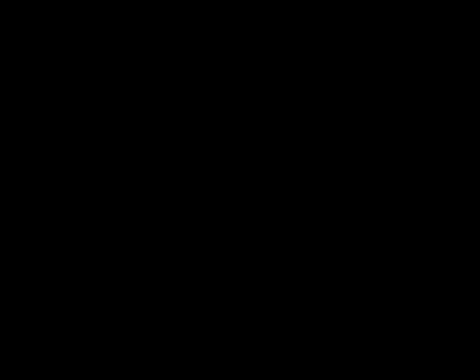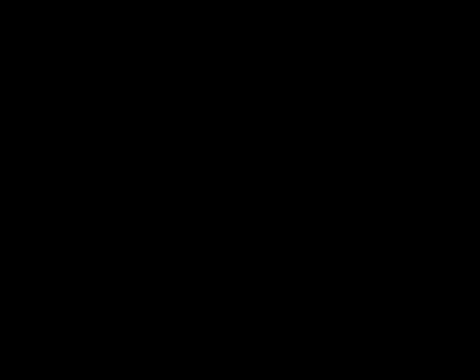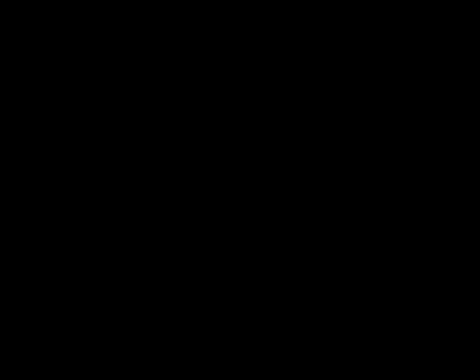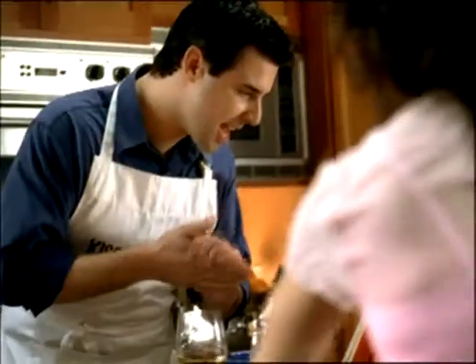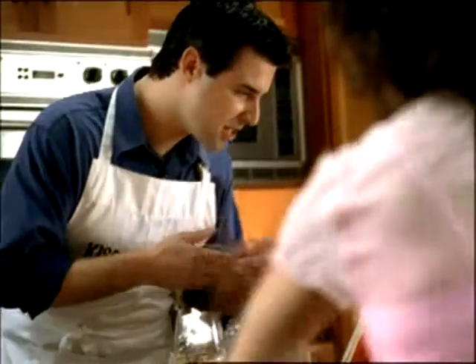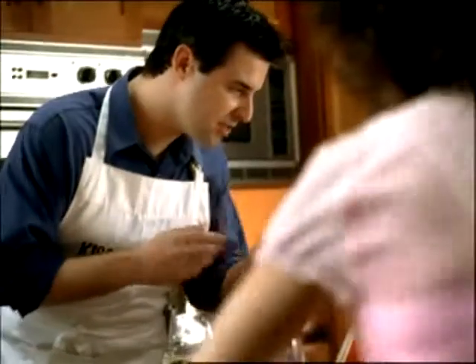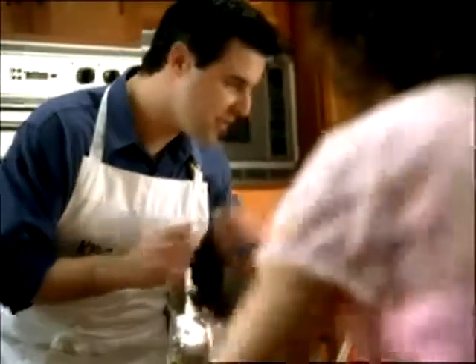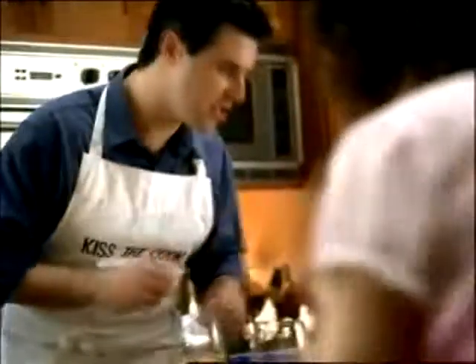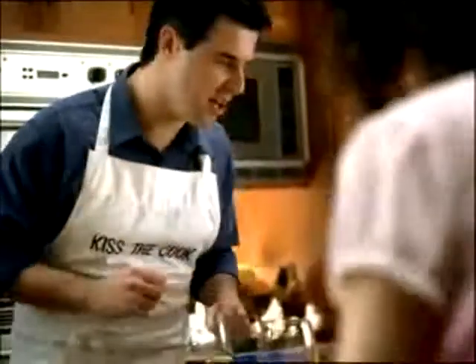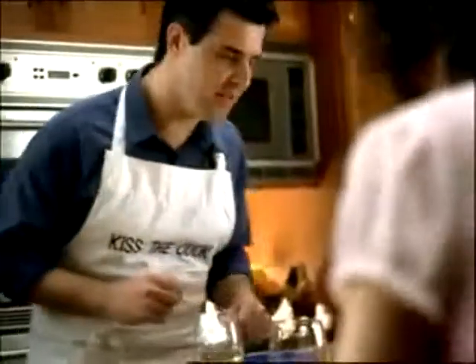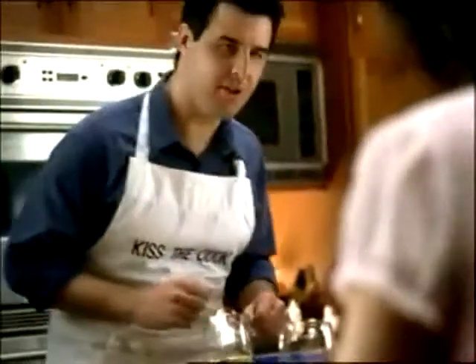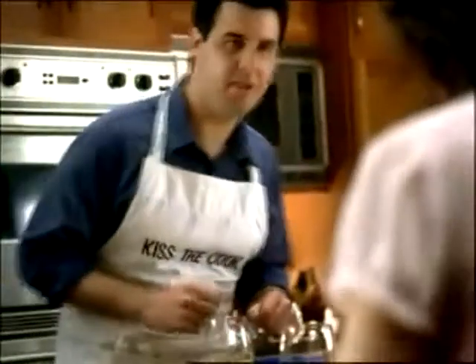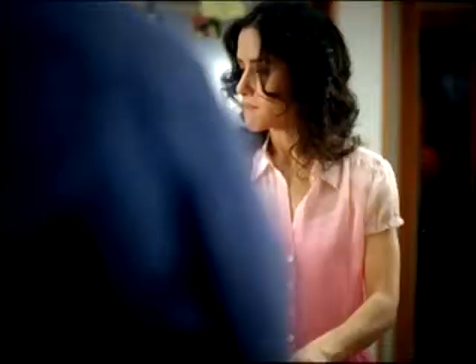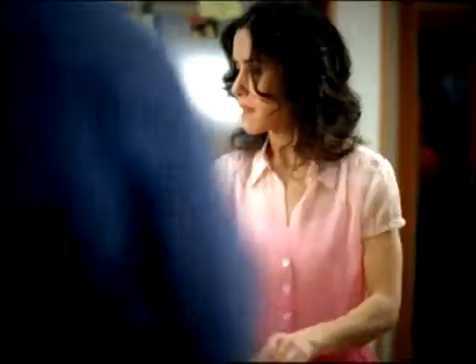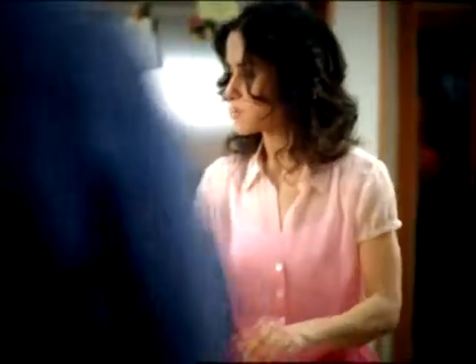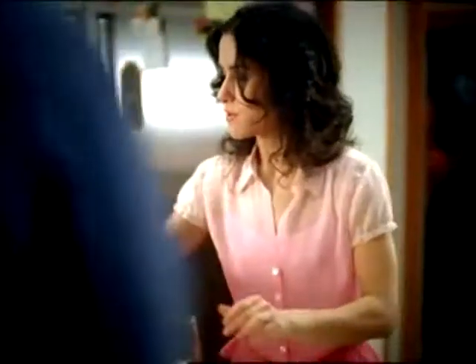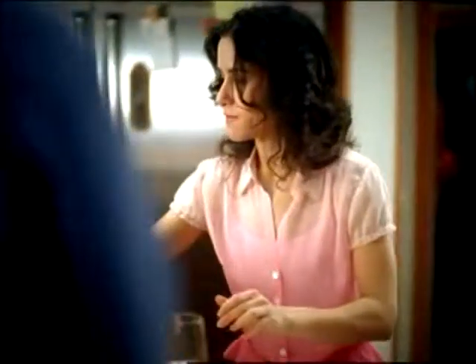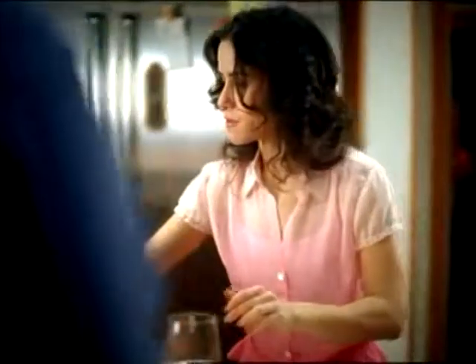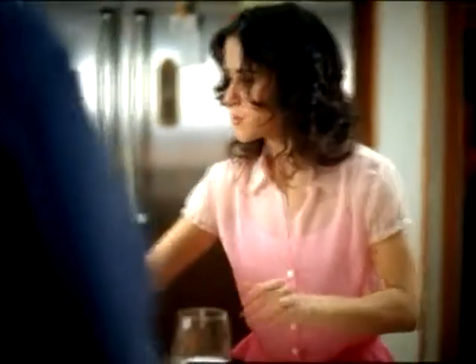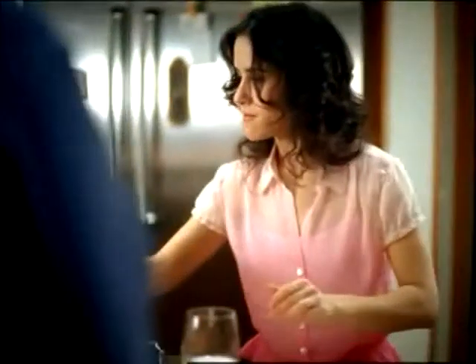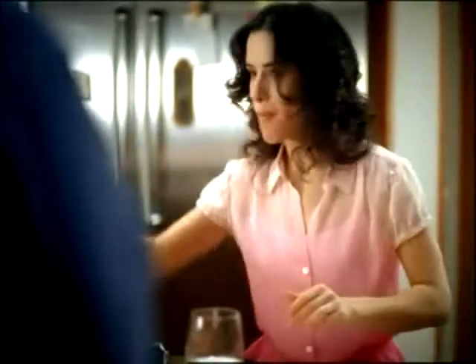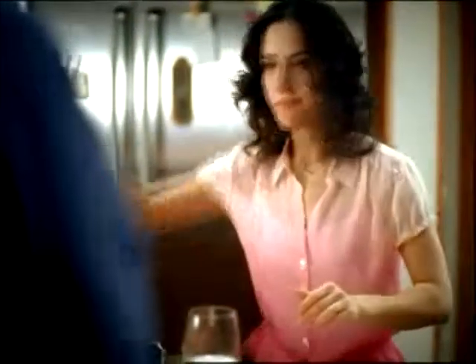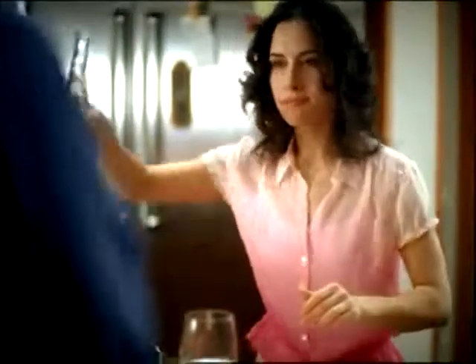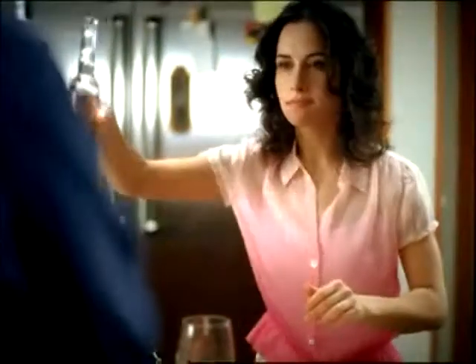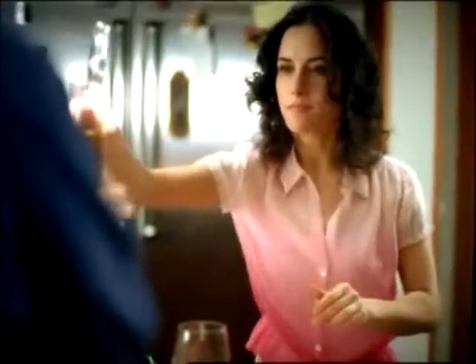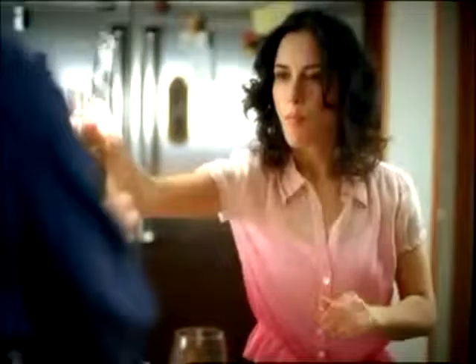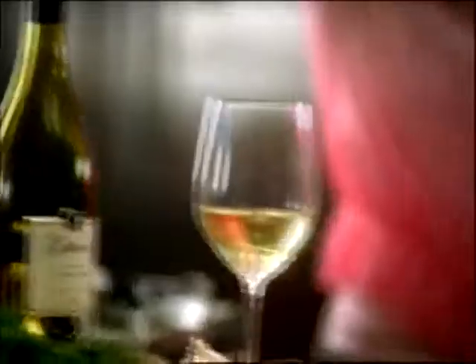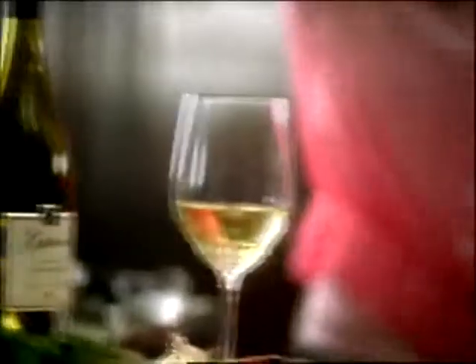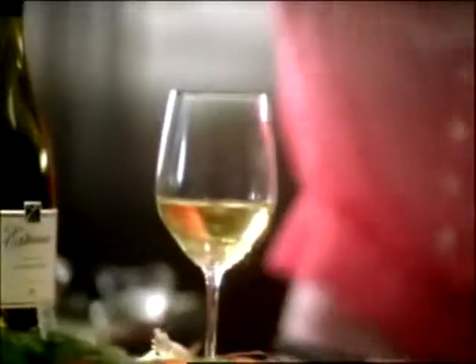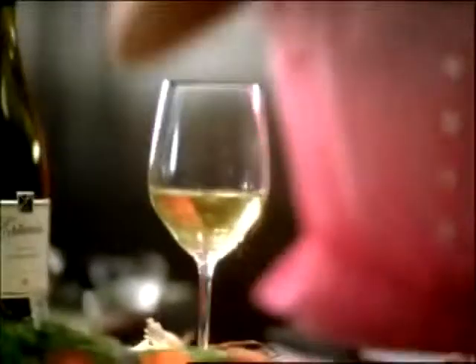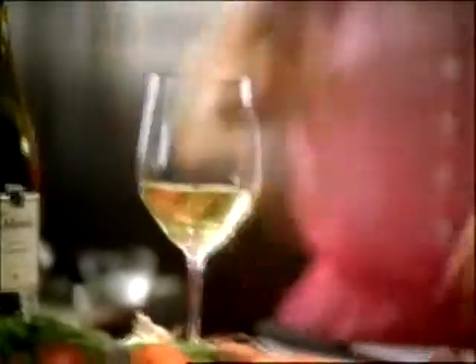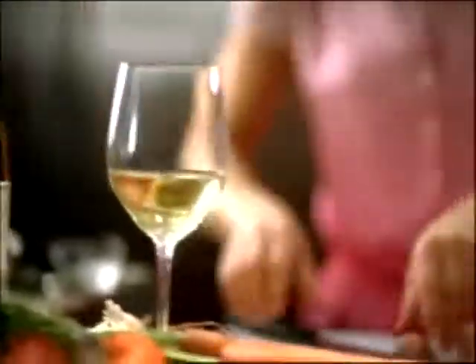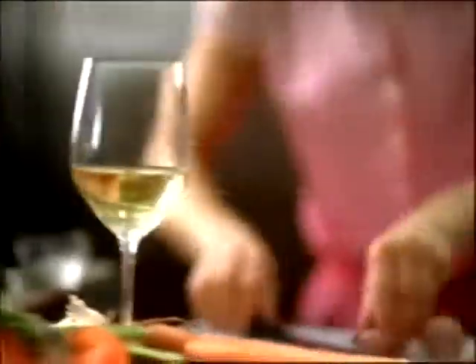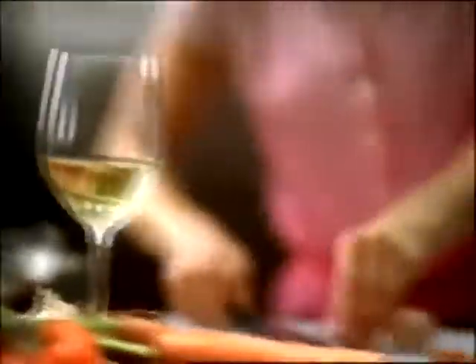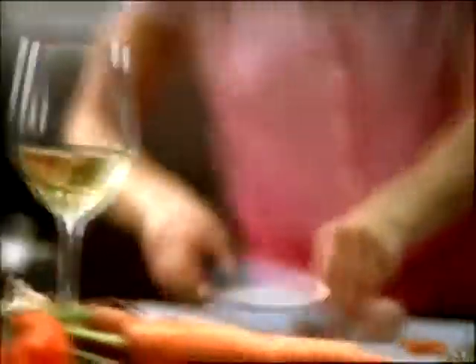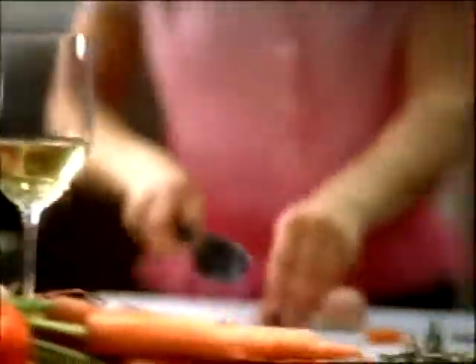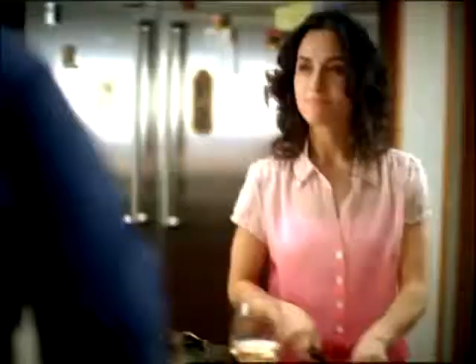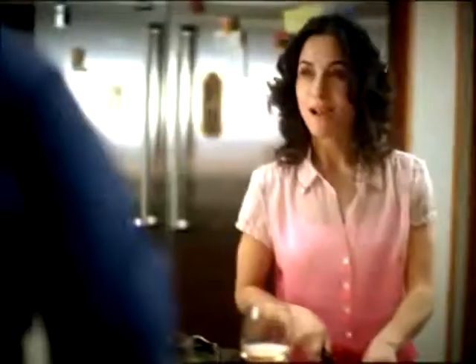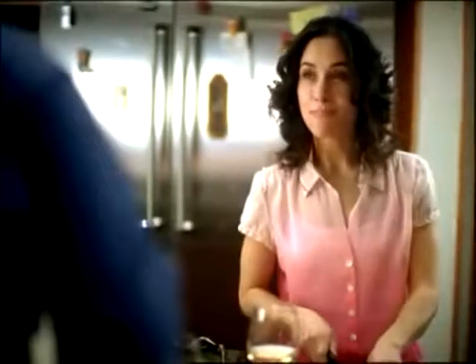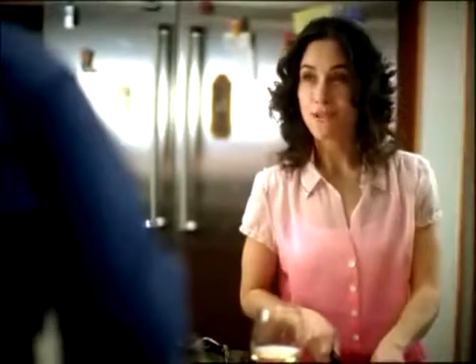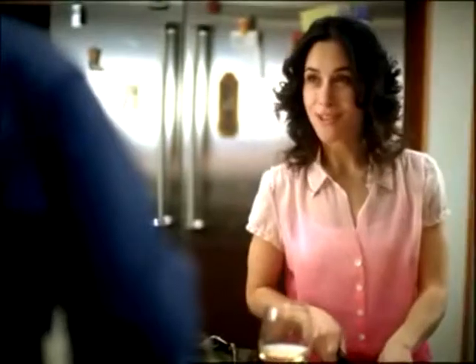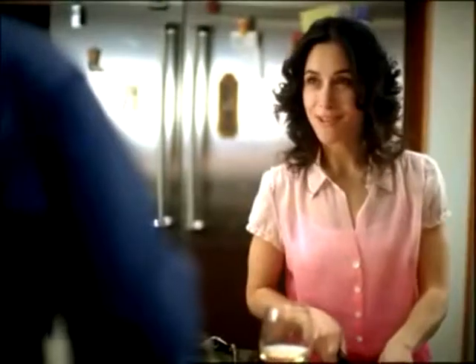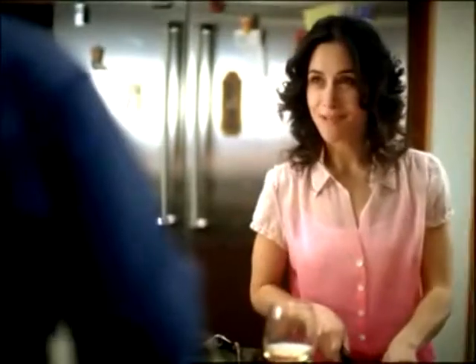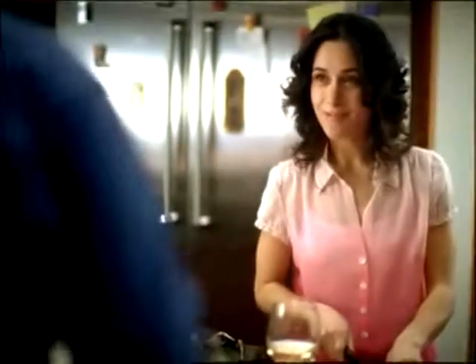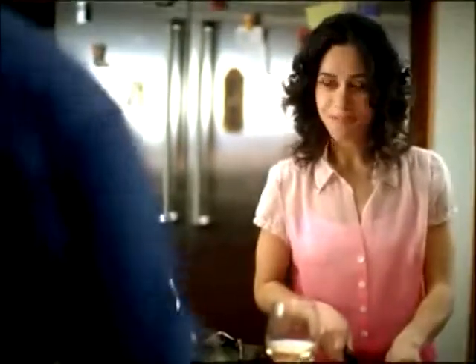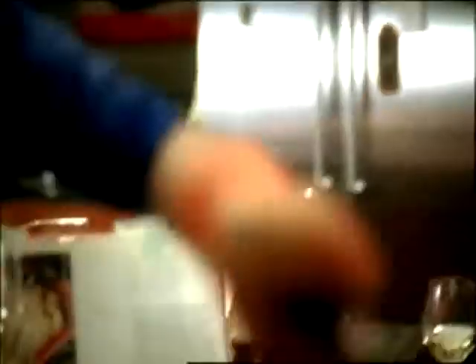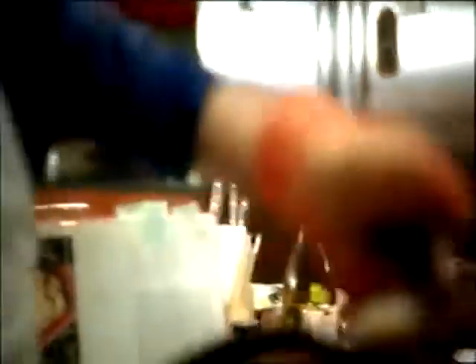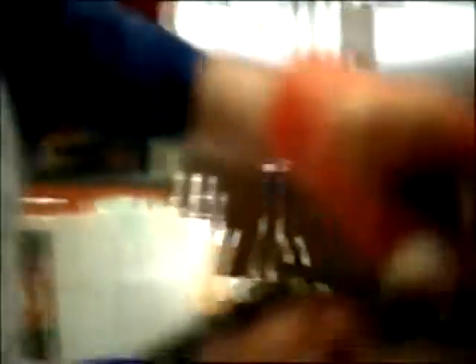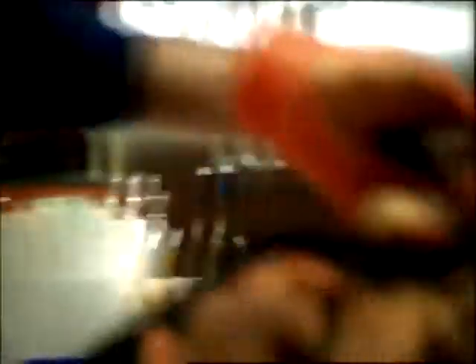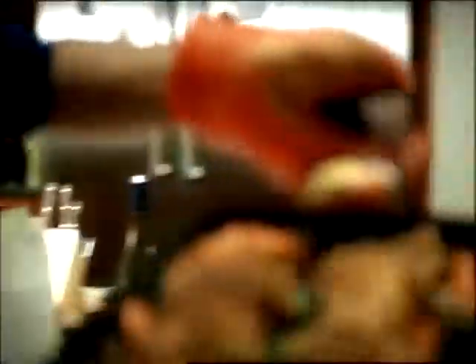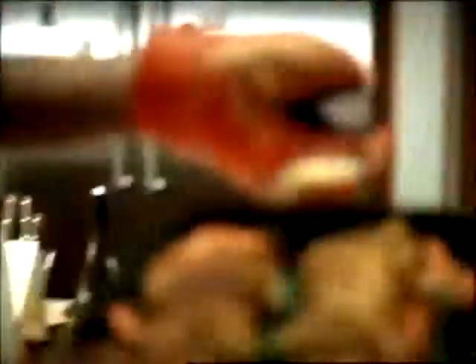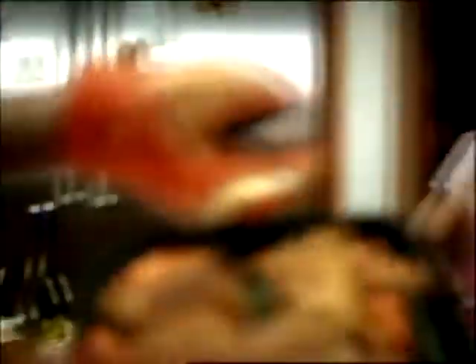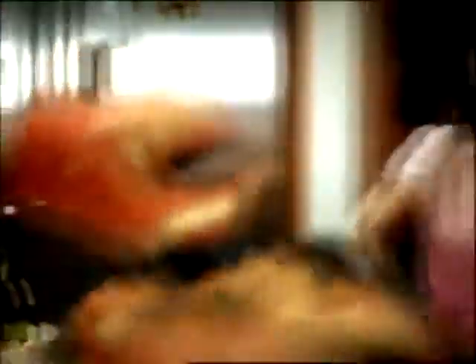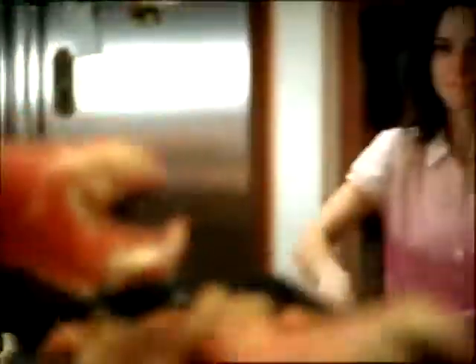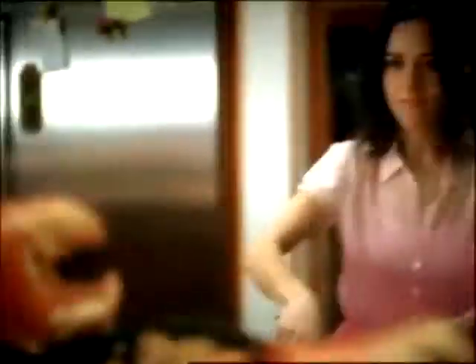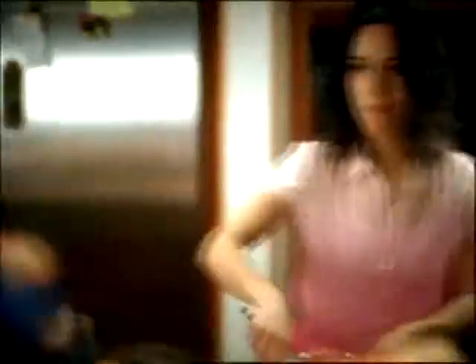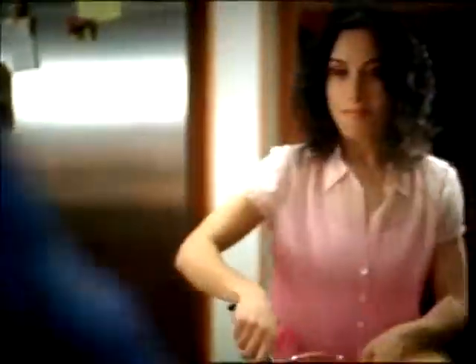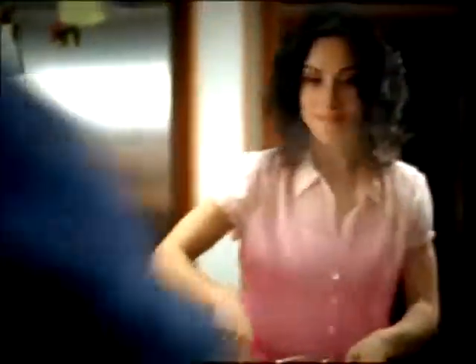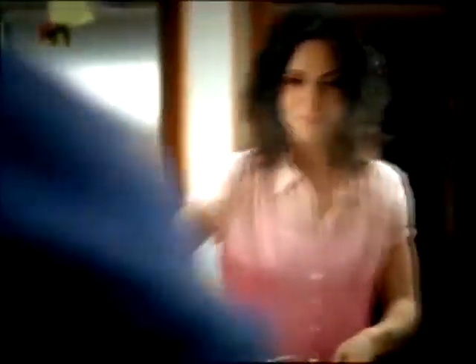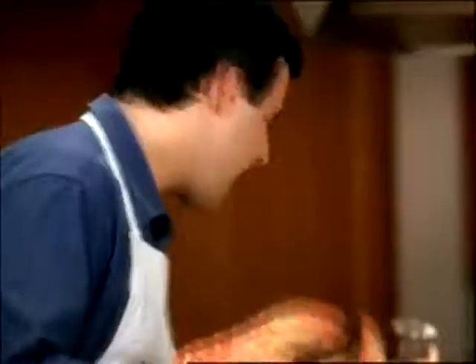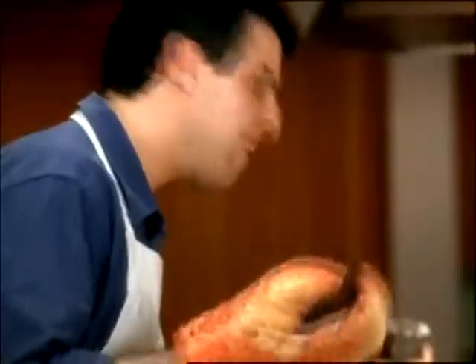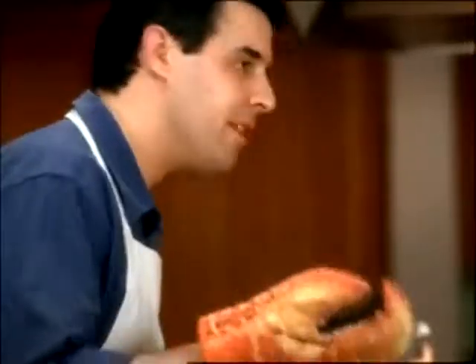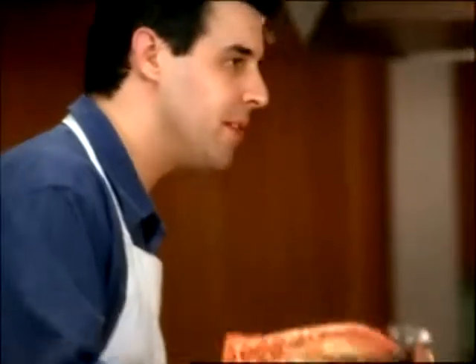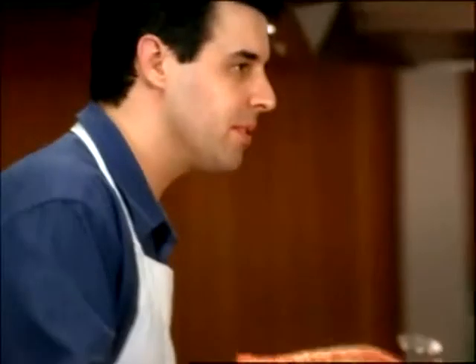Extra virgin olive oil. One shallot, sliced paper thin. Half cup good white wine and reduce.